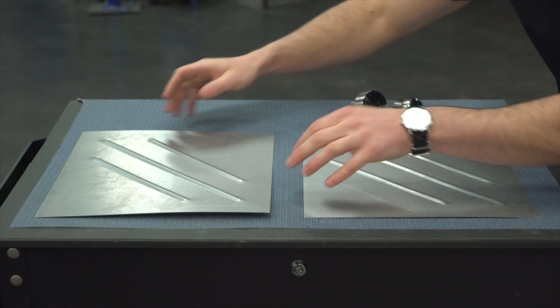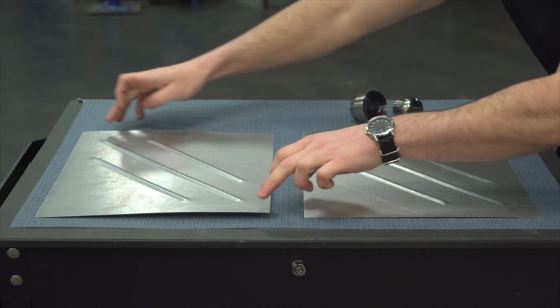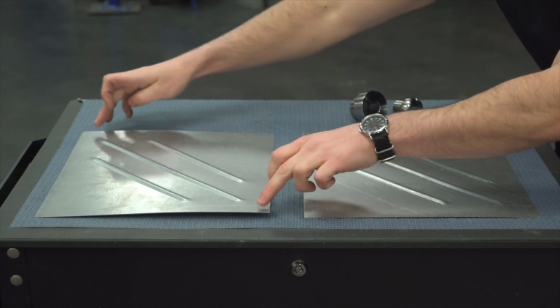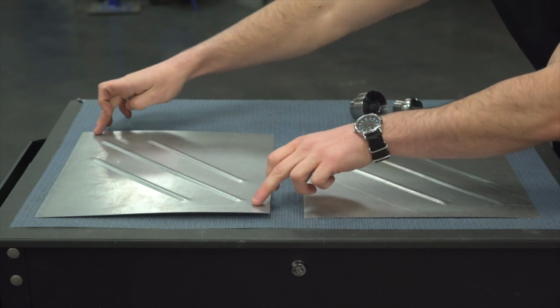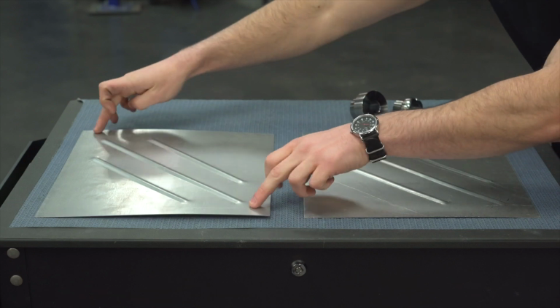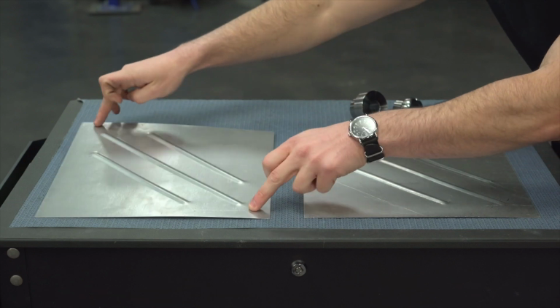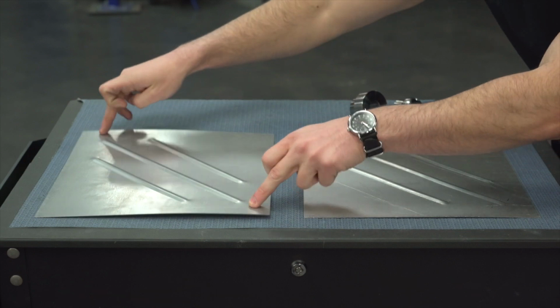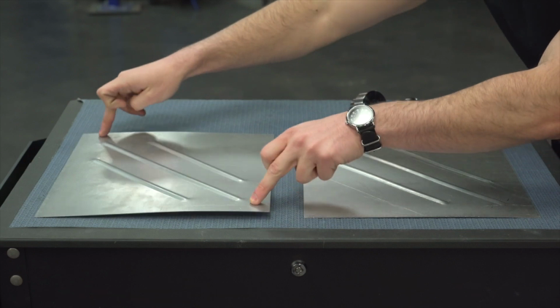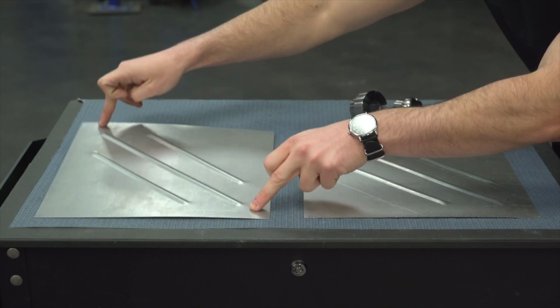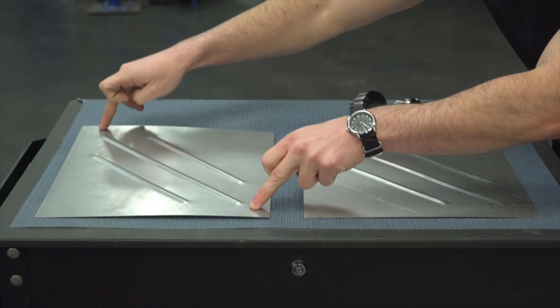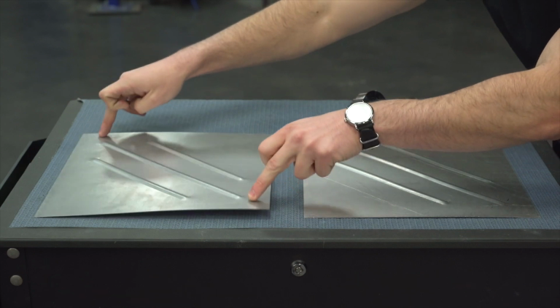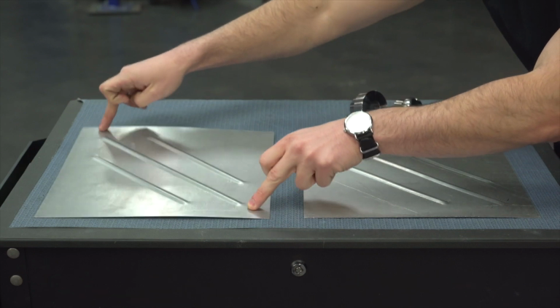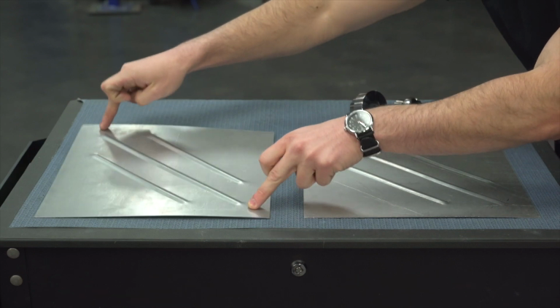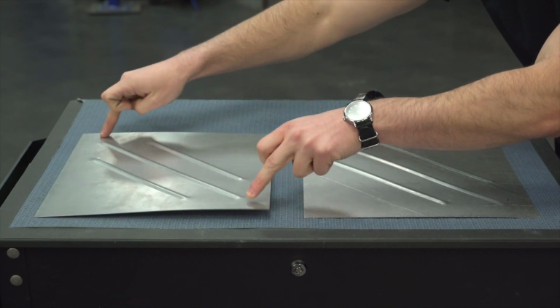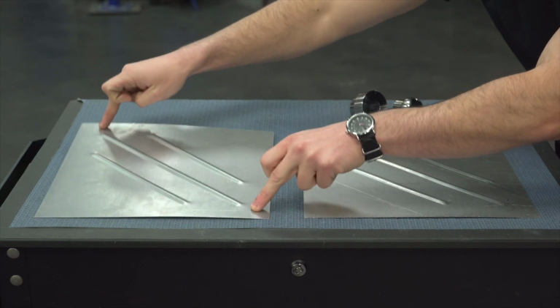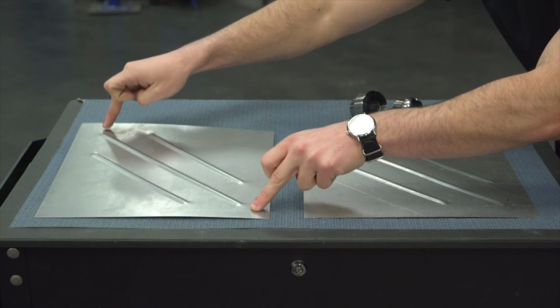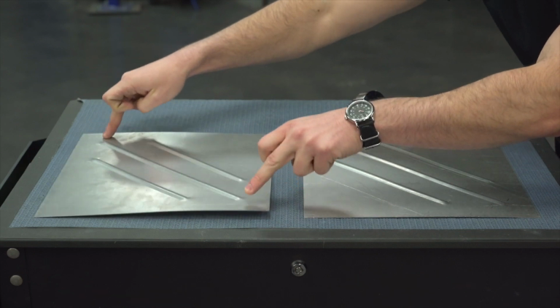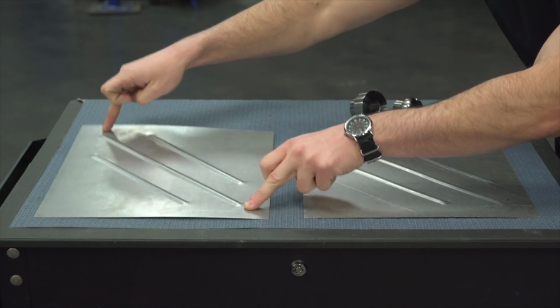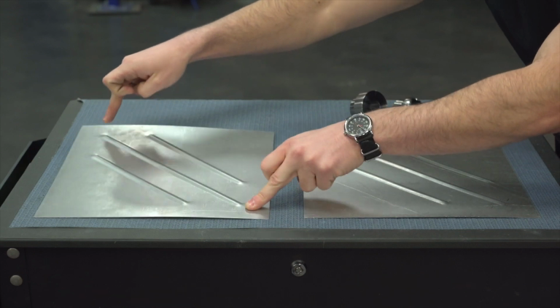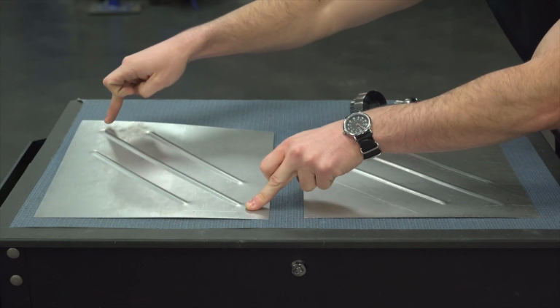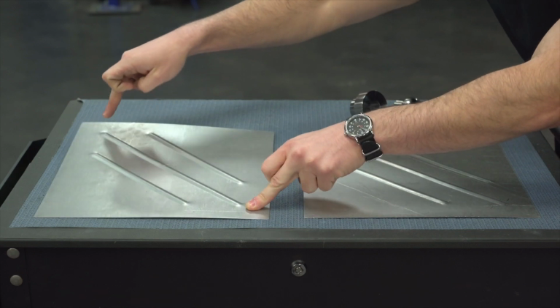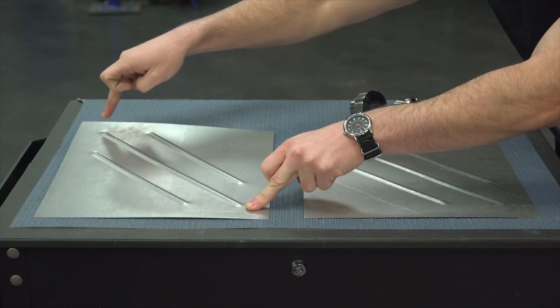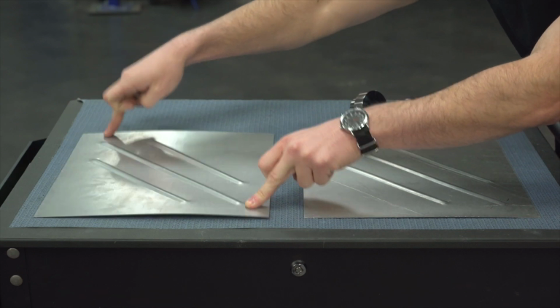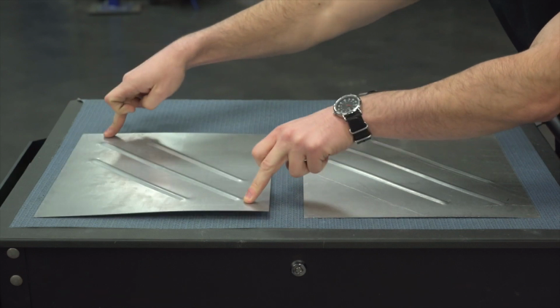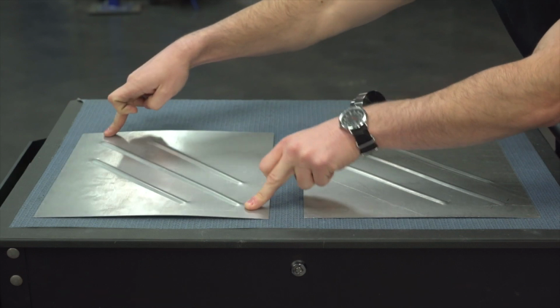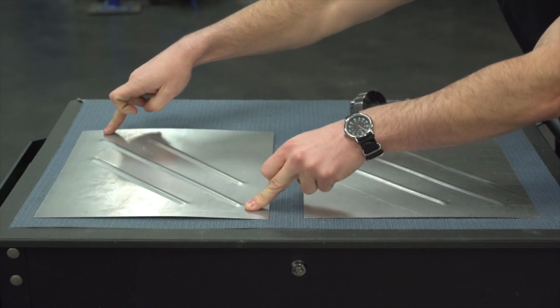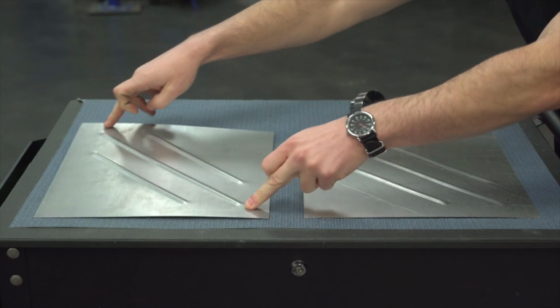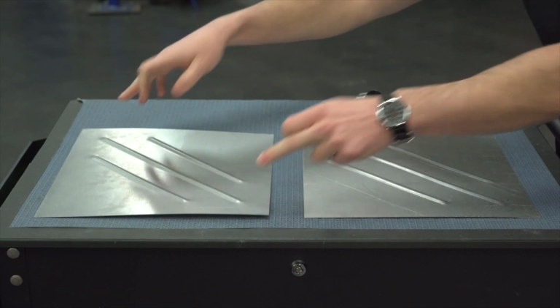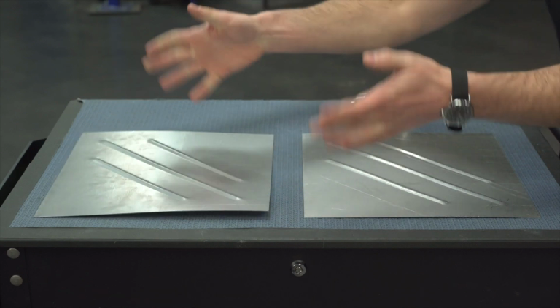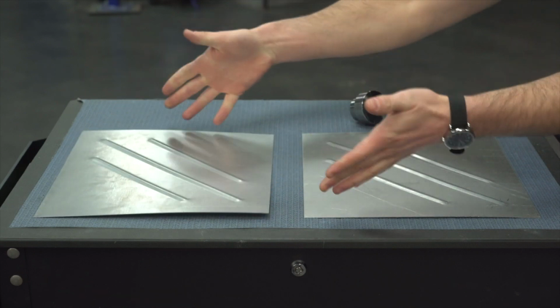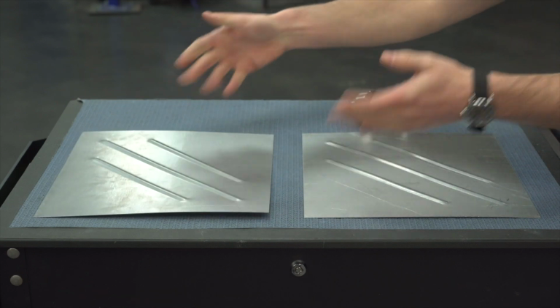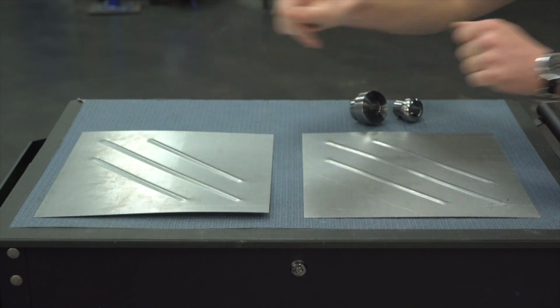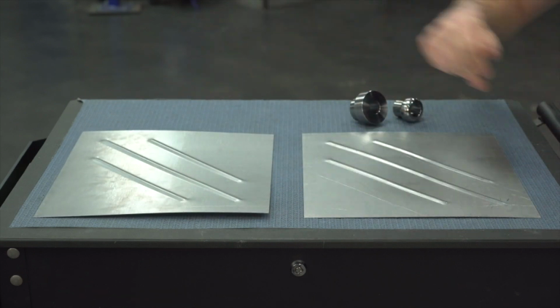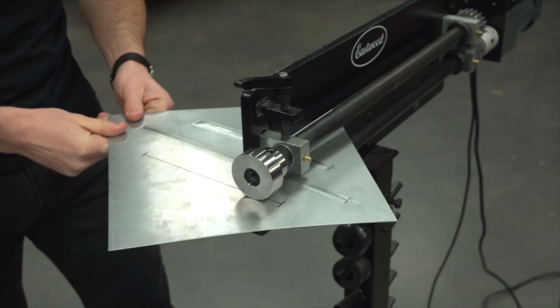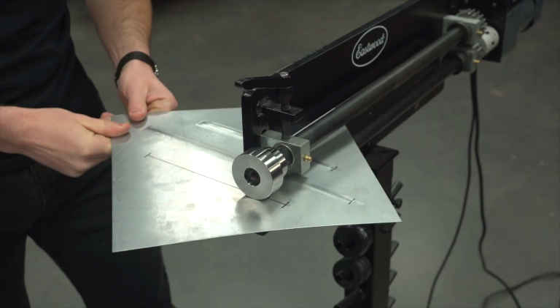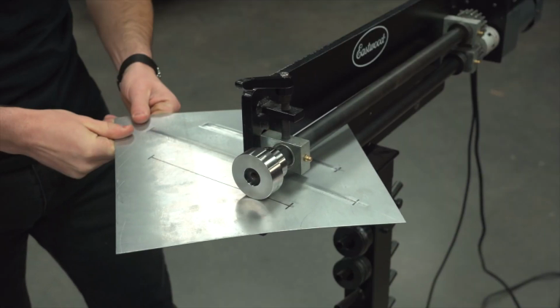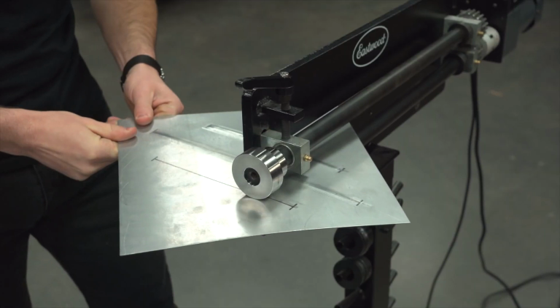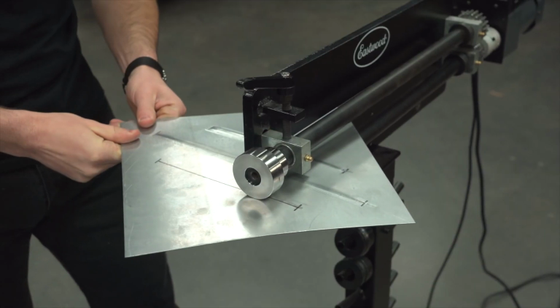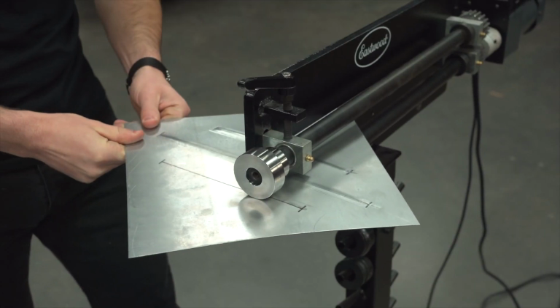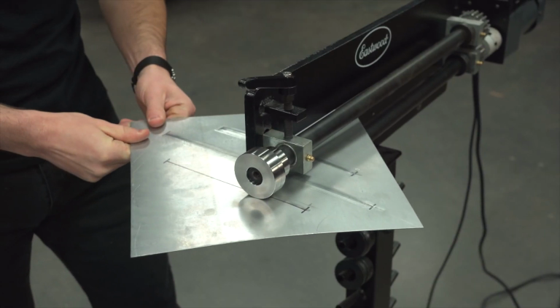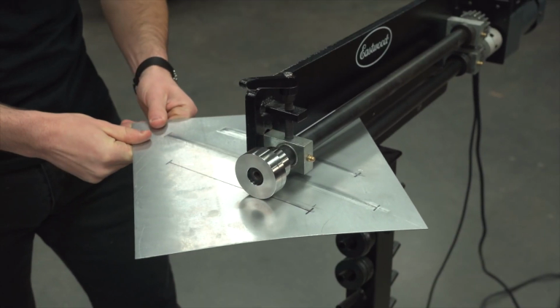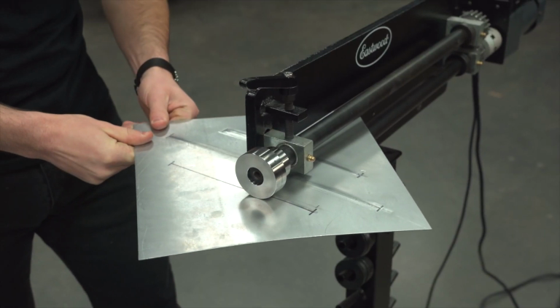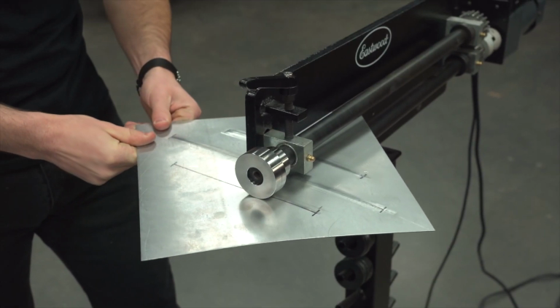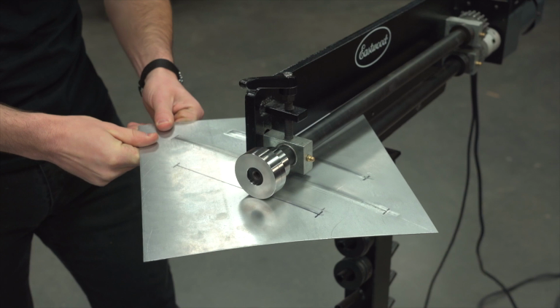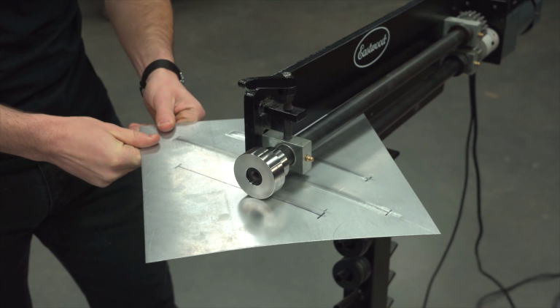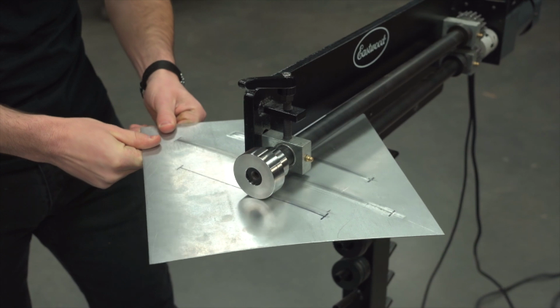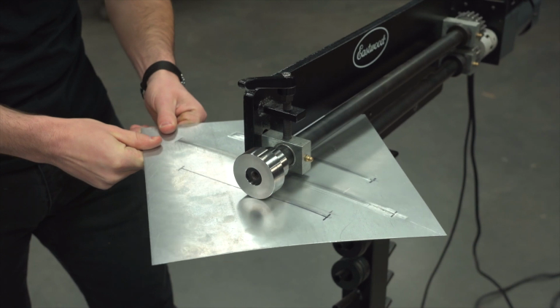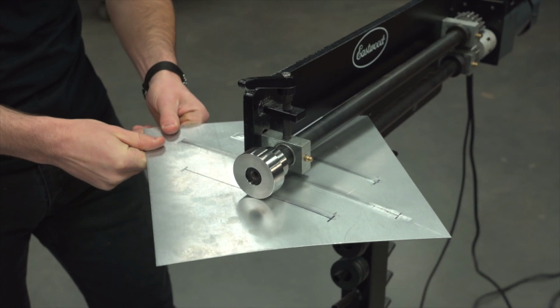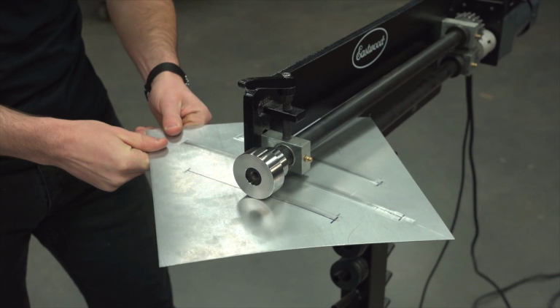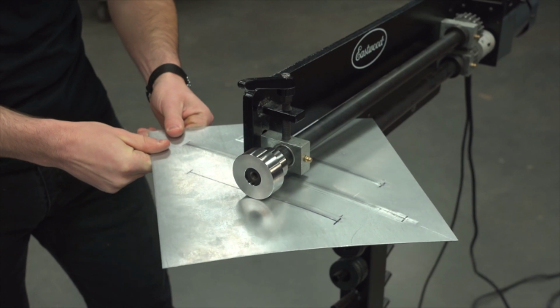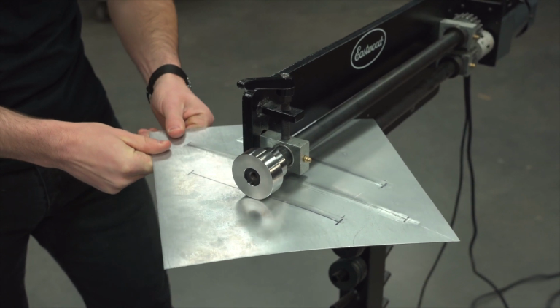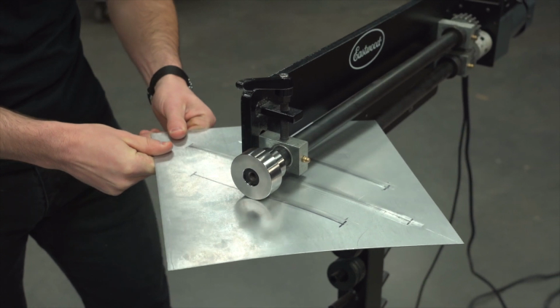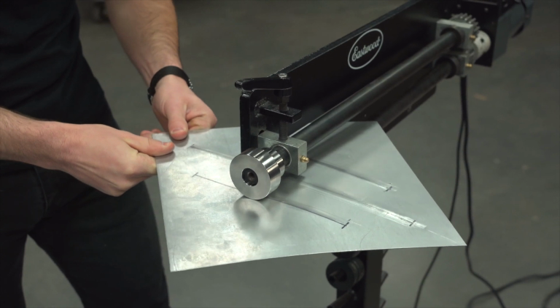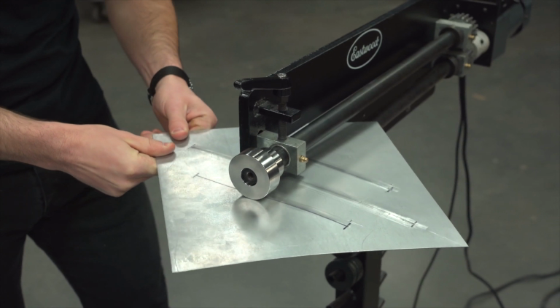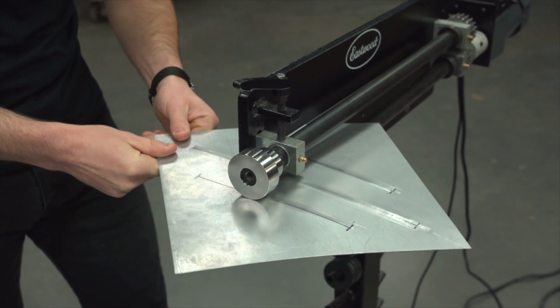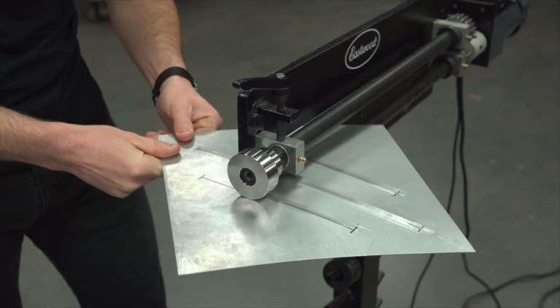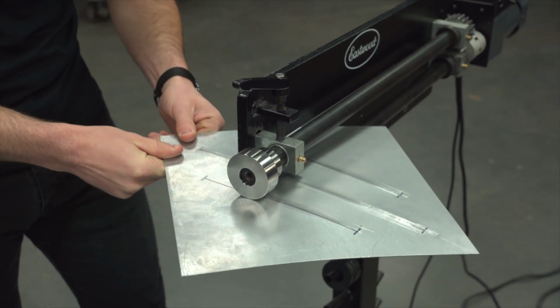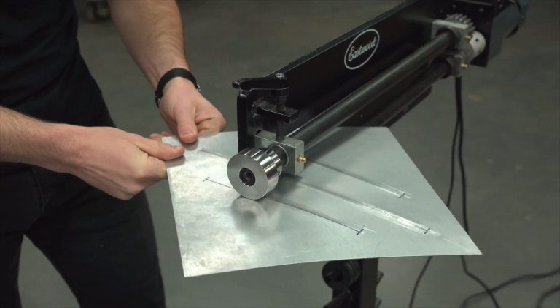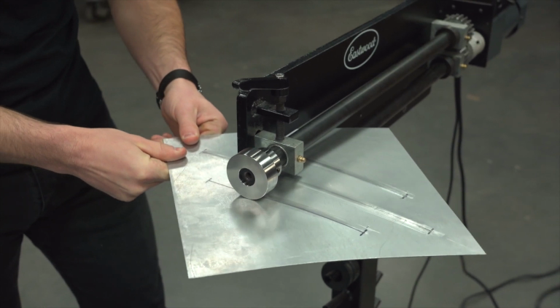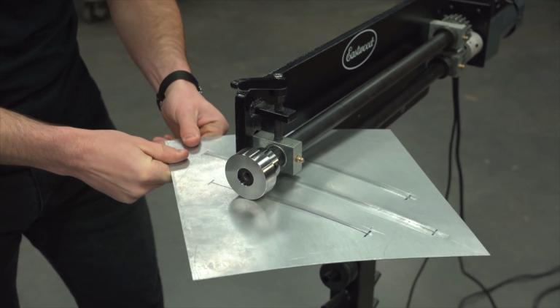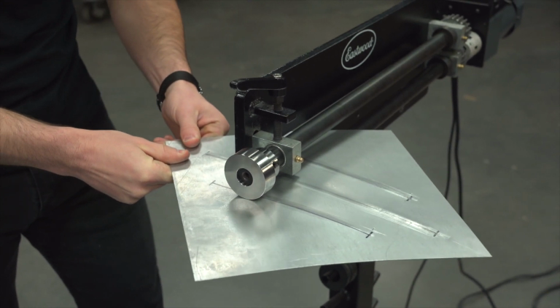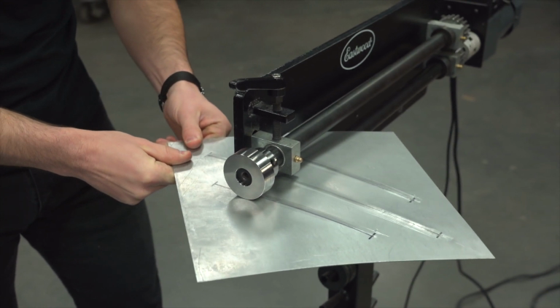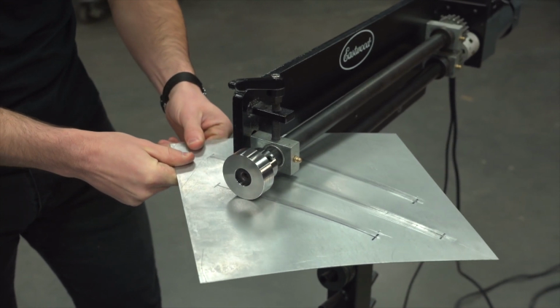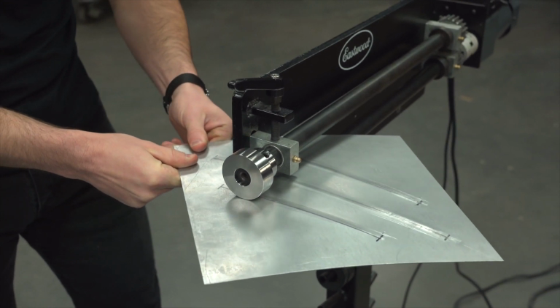Here's the most common problem when it comes to bead rolling: a warped panel. We're going to show you how to fix this without a fancy, expensive English wheel.